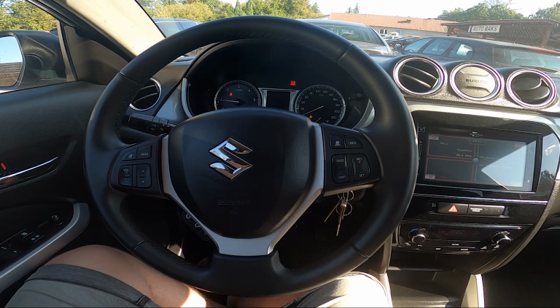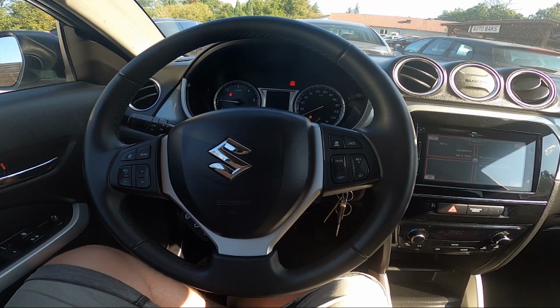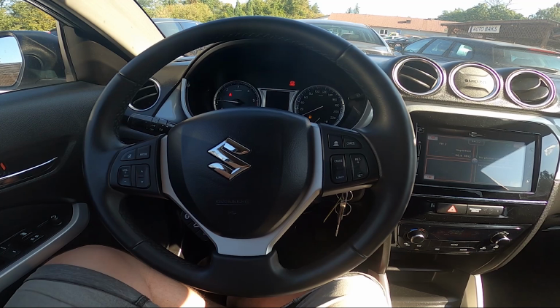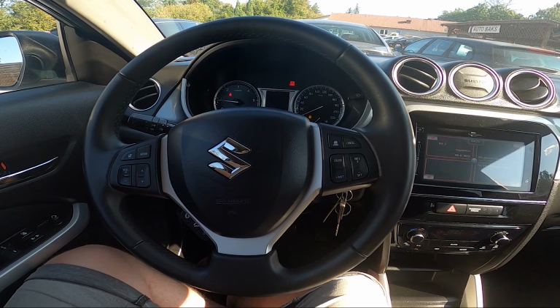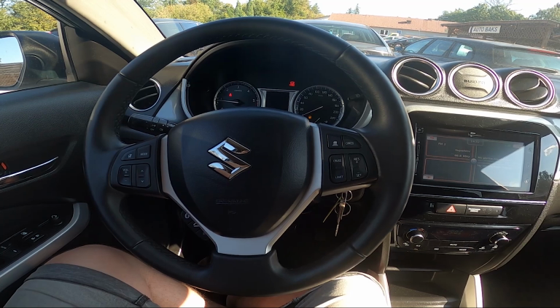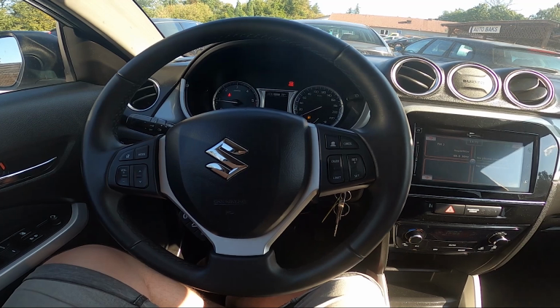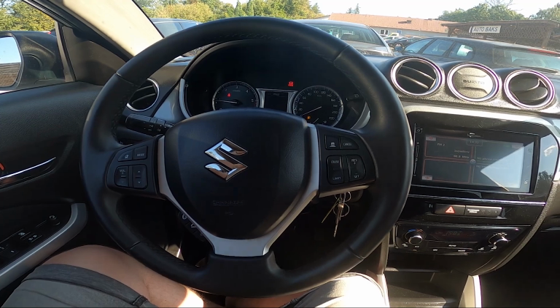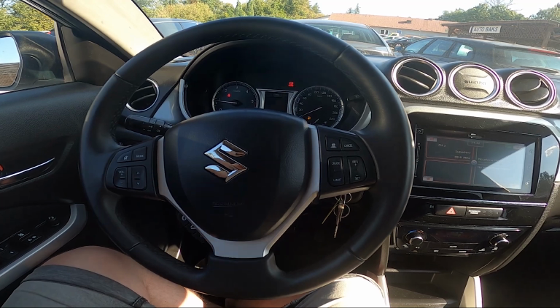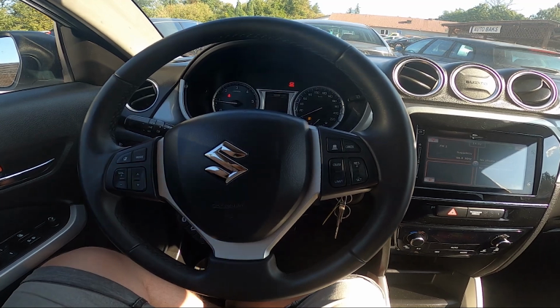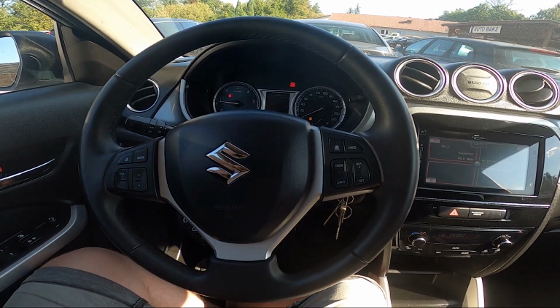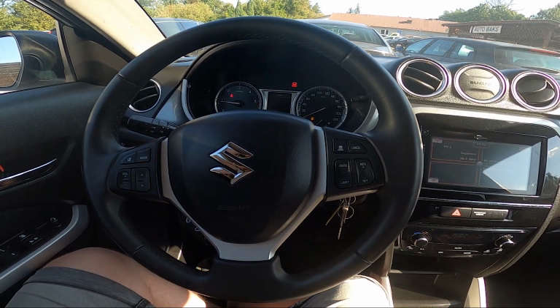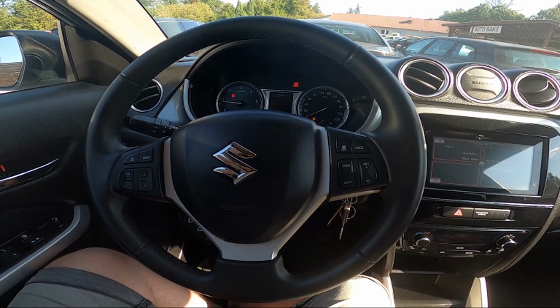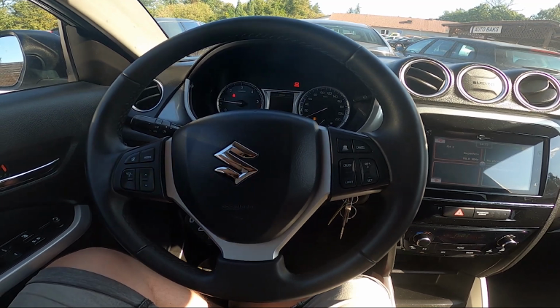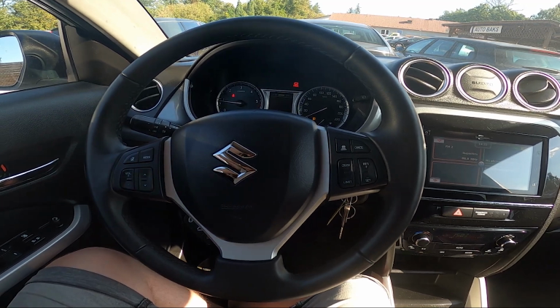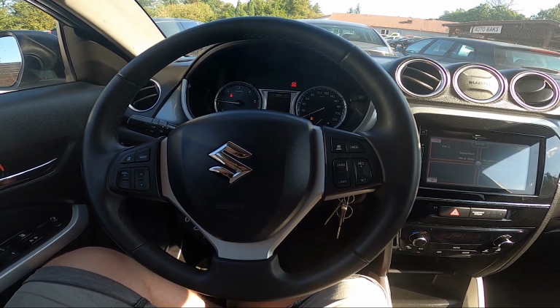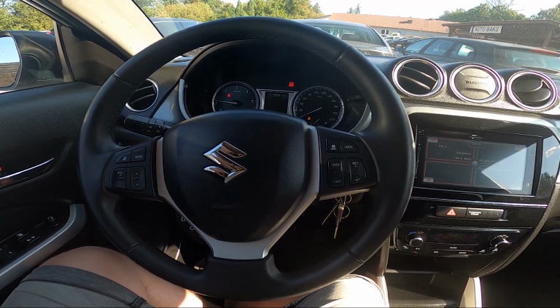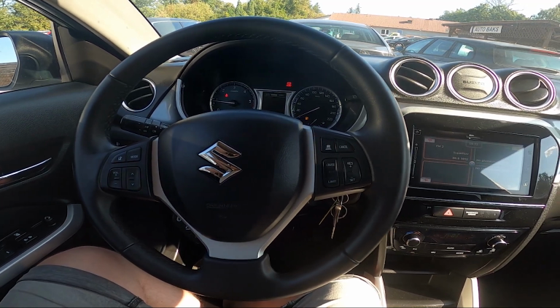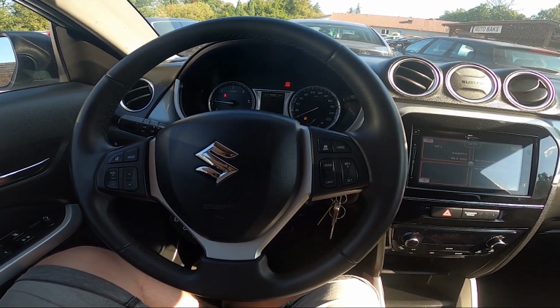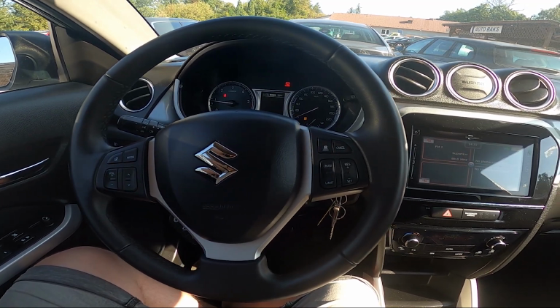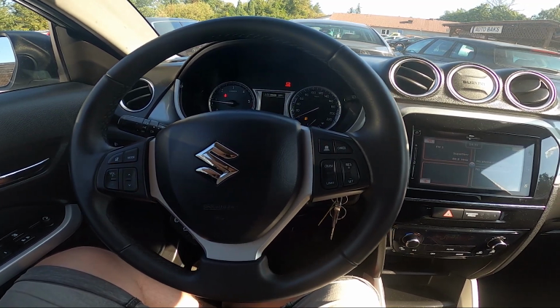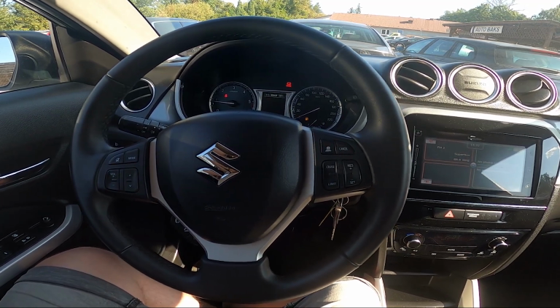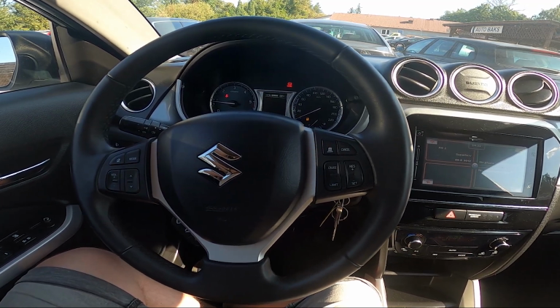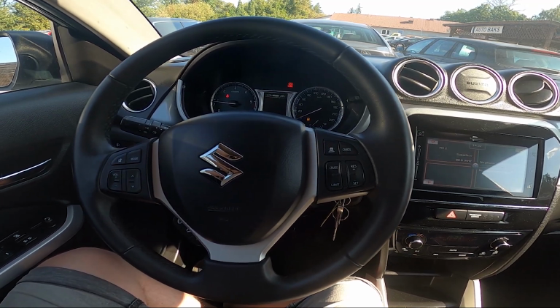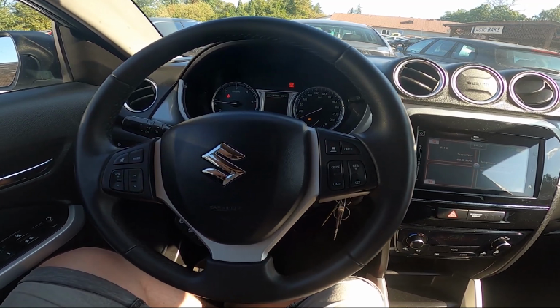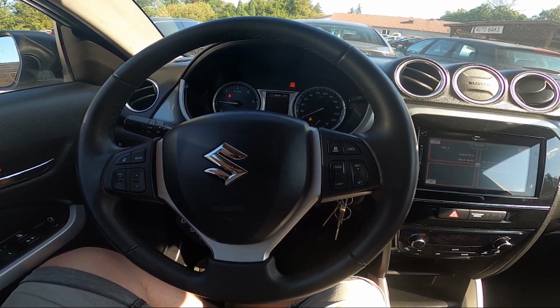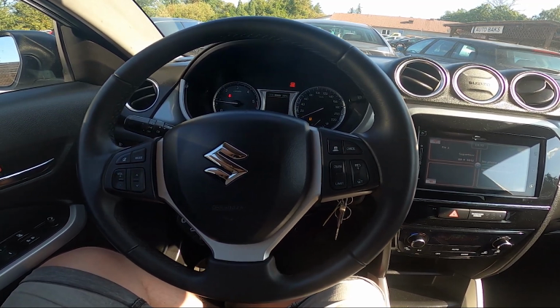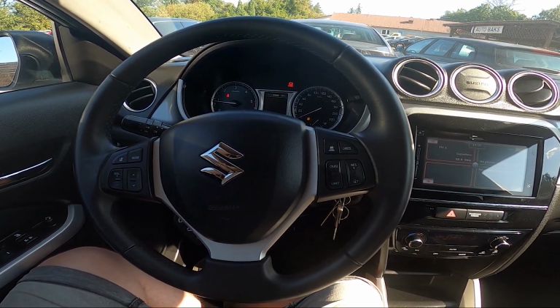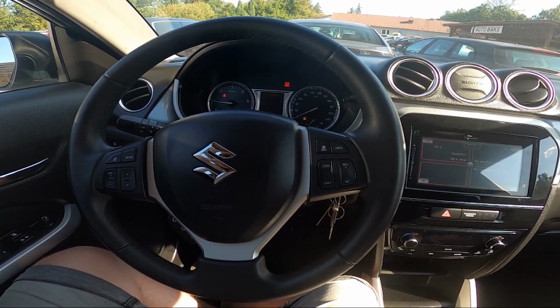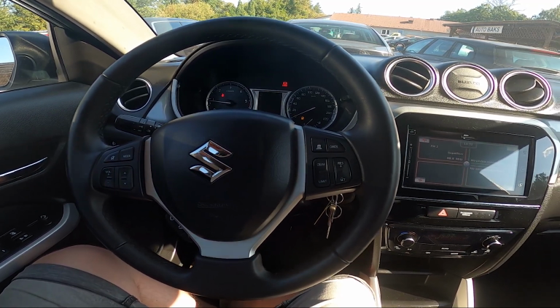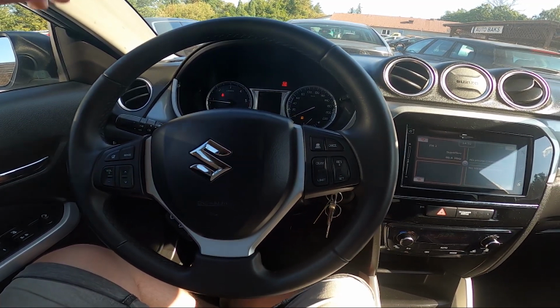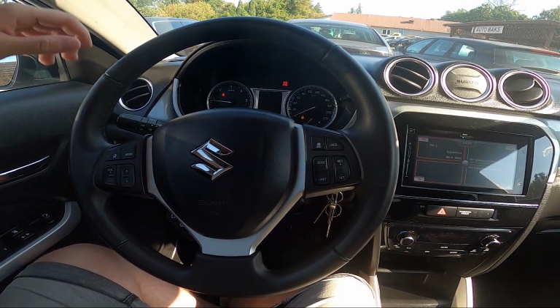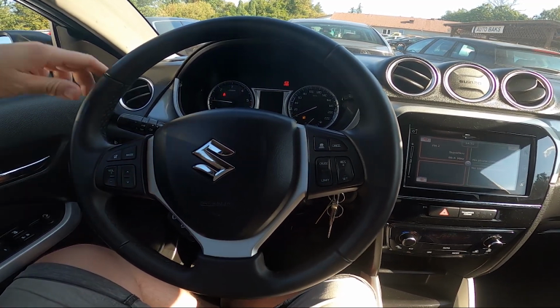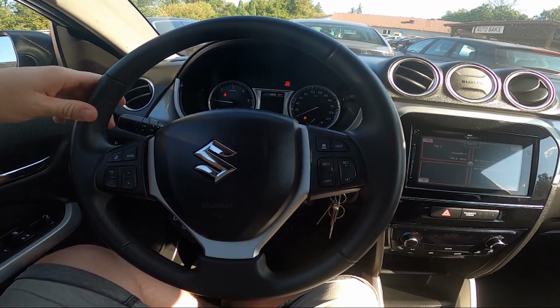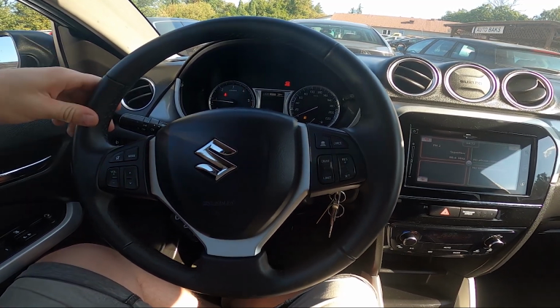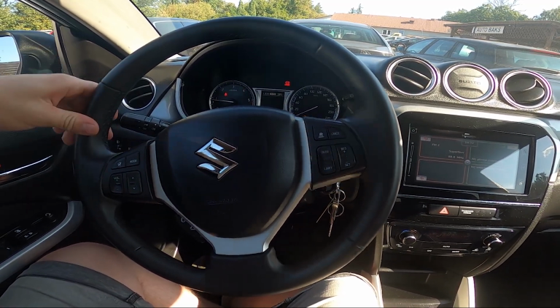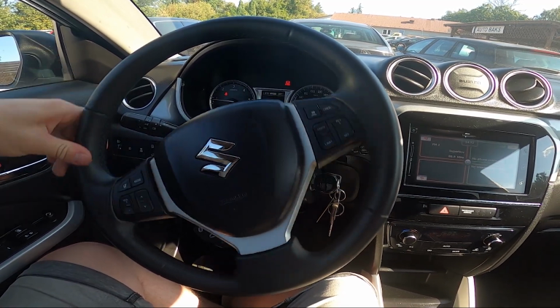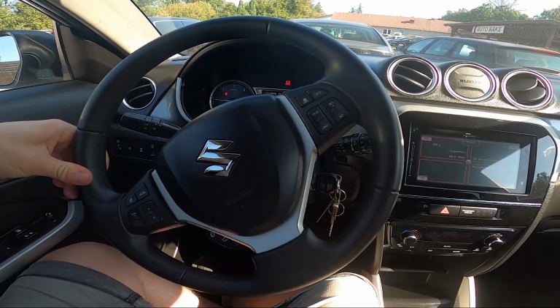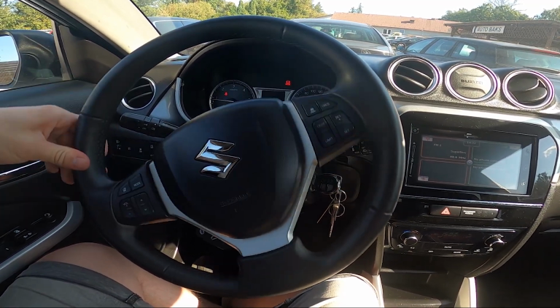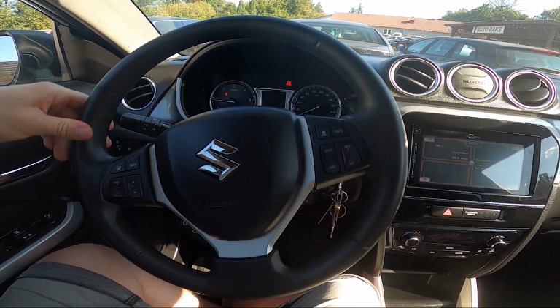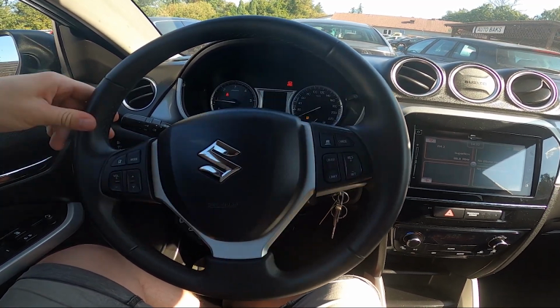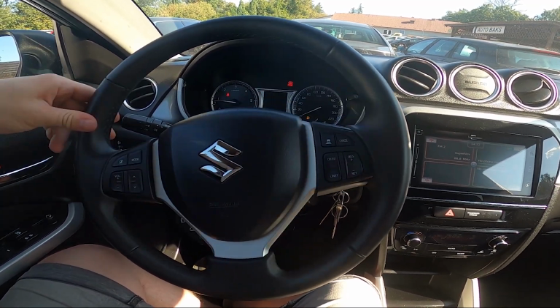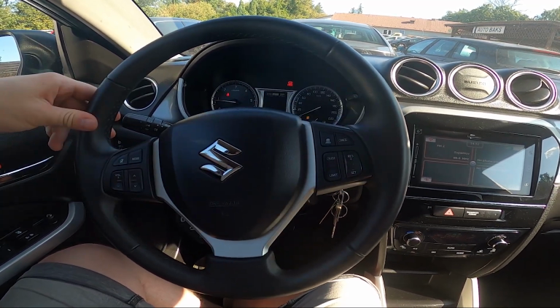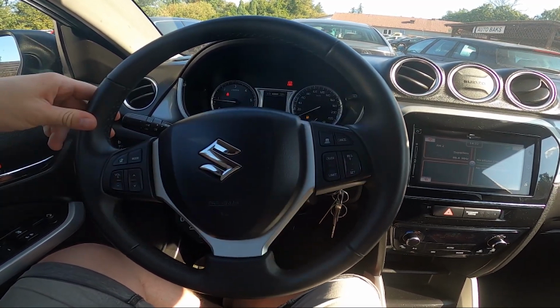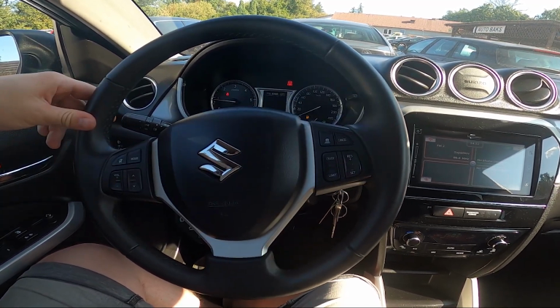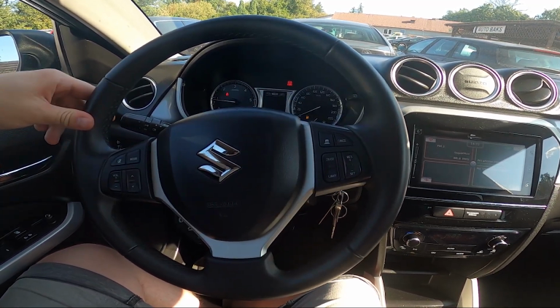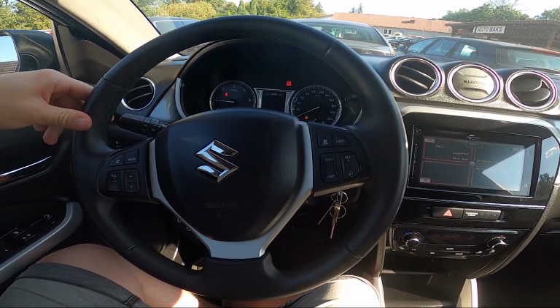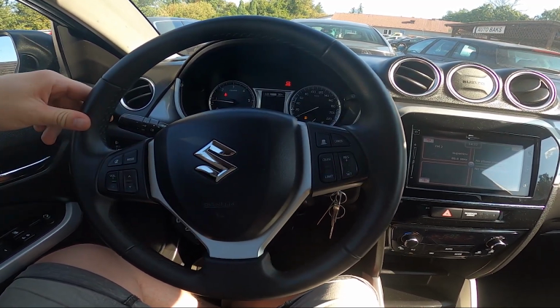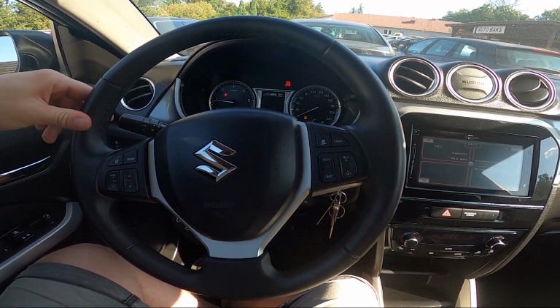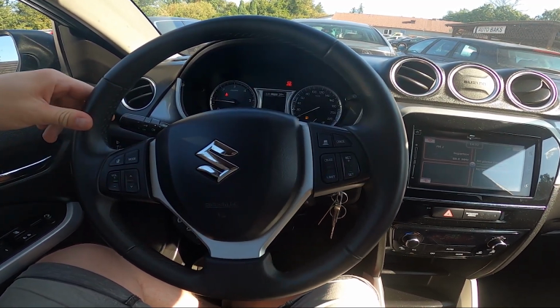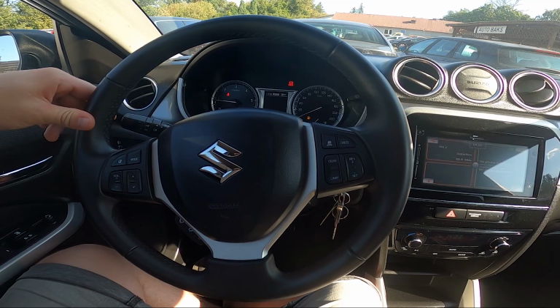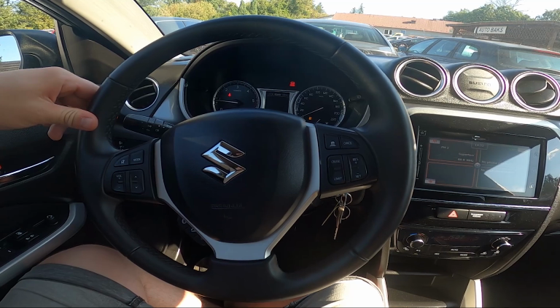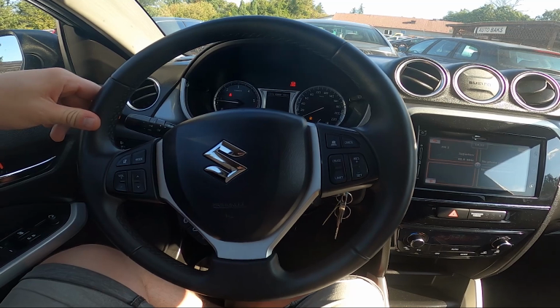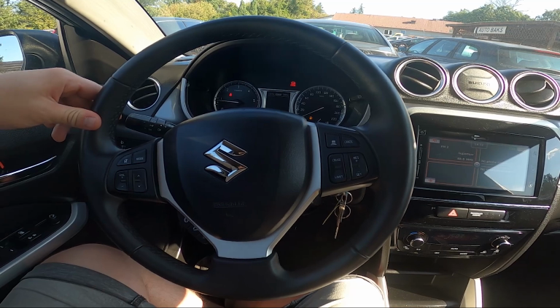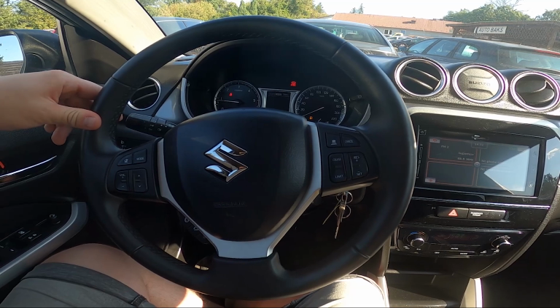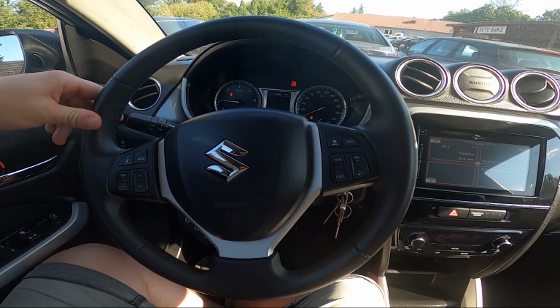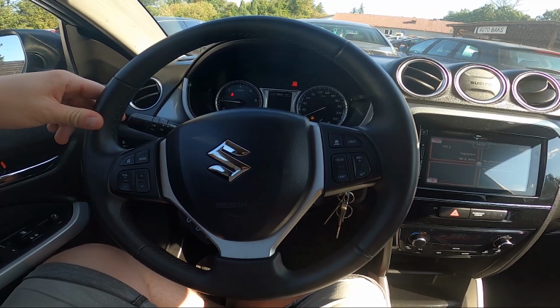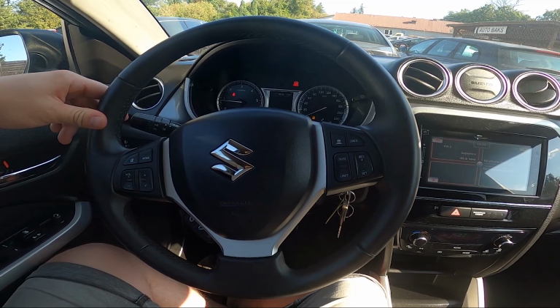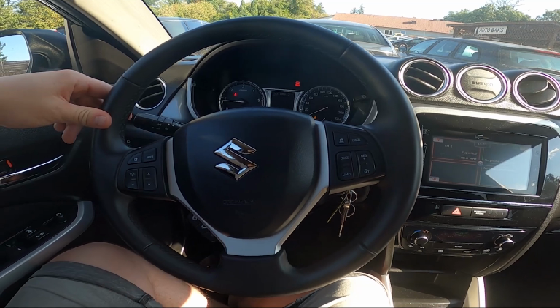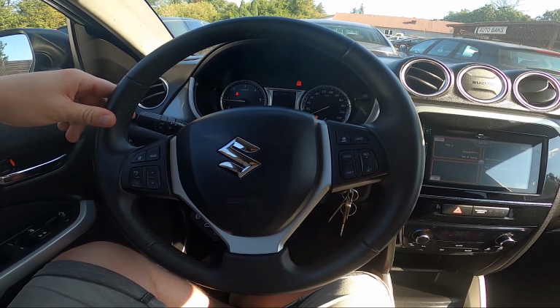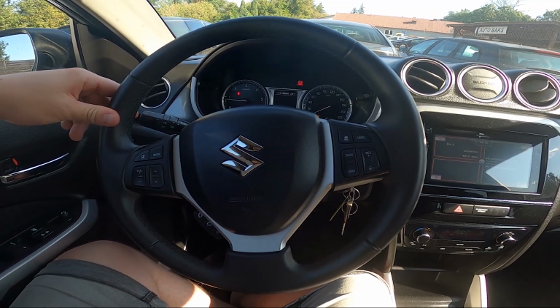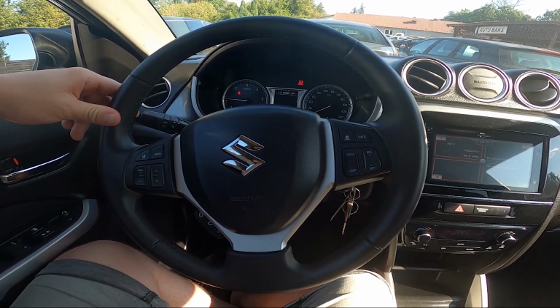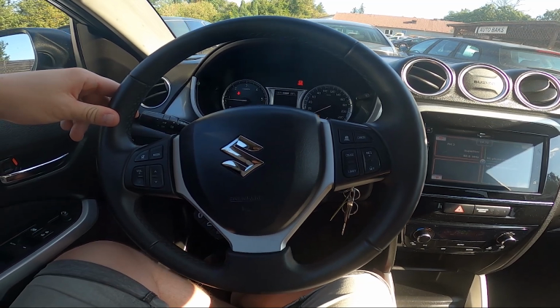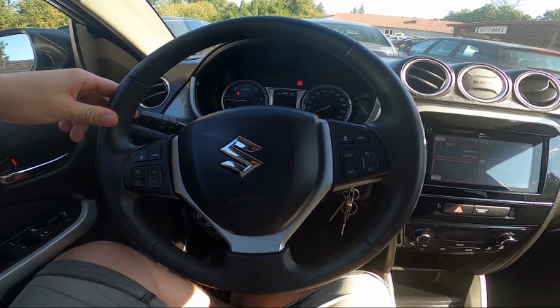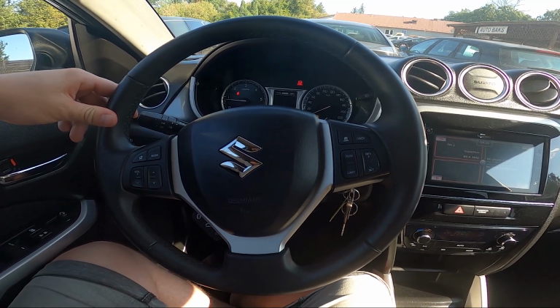Hello, today I'm in a Suzuki Vitara. In this video I'll show you how to enable and disable position lights.